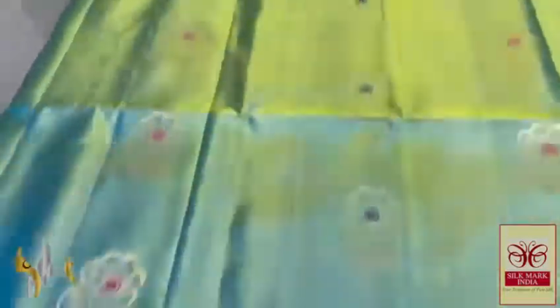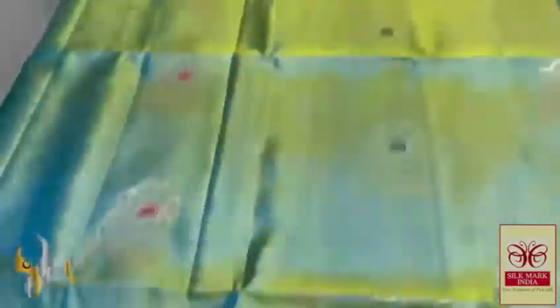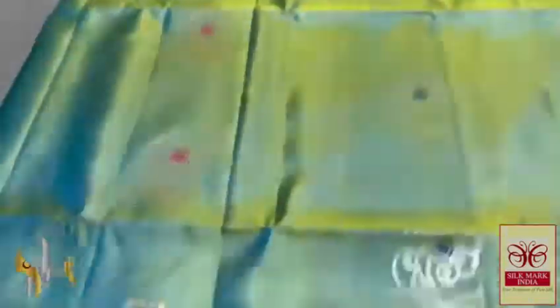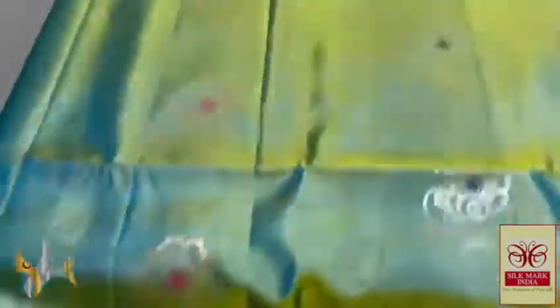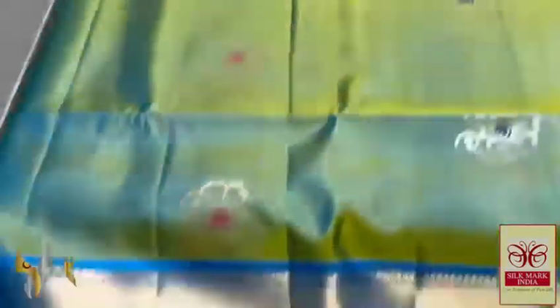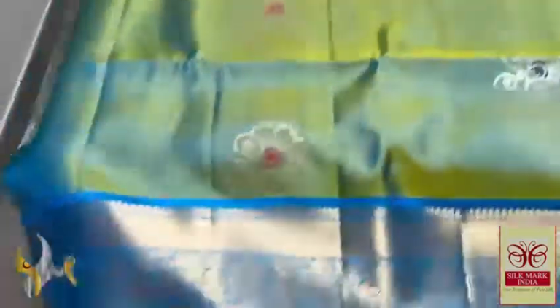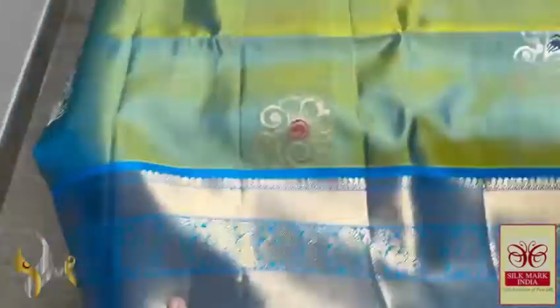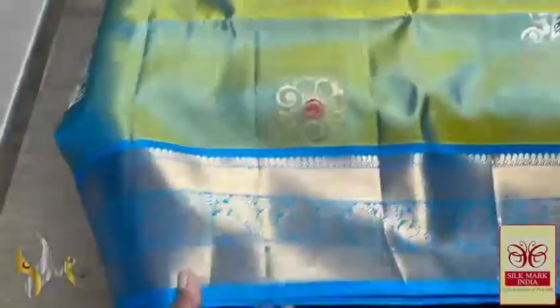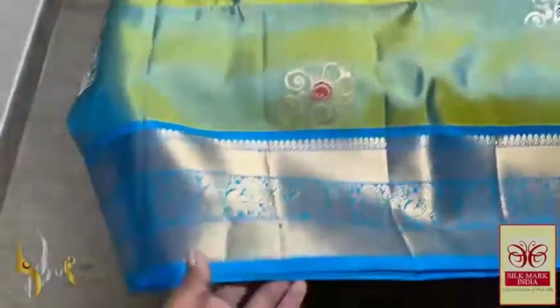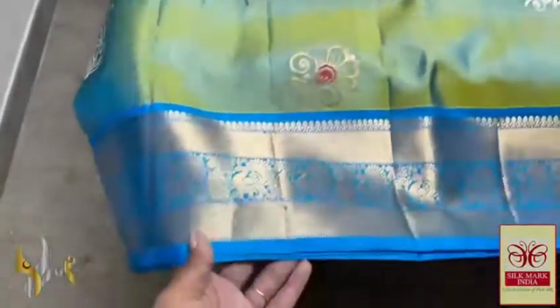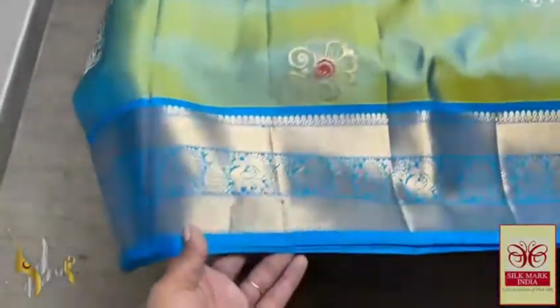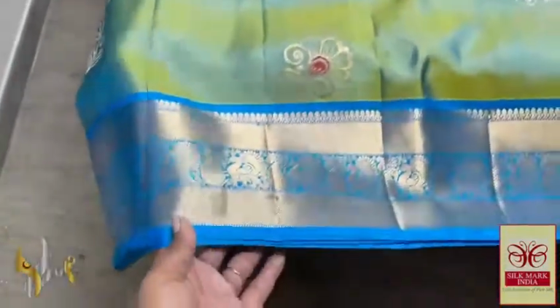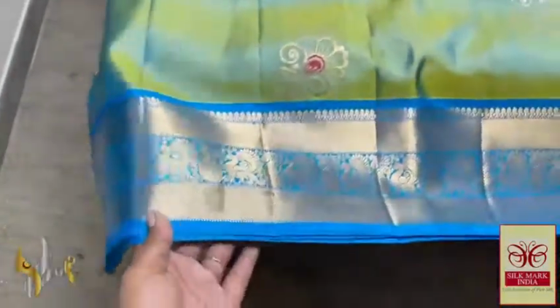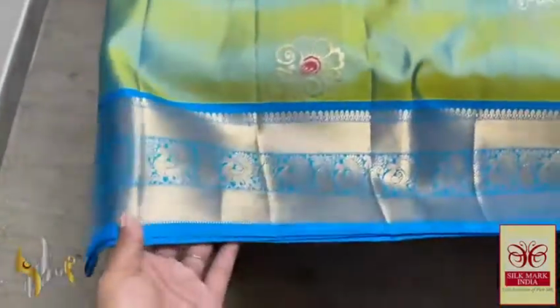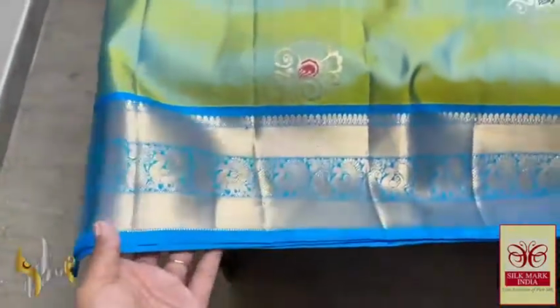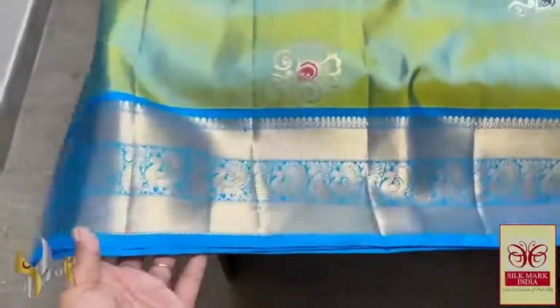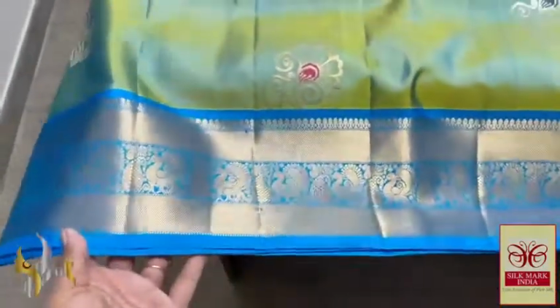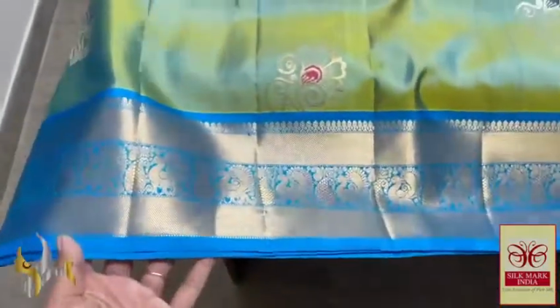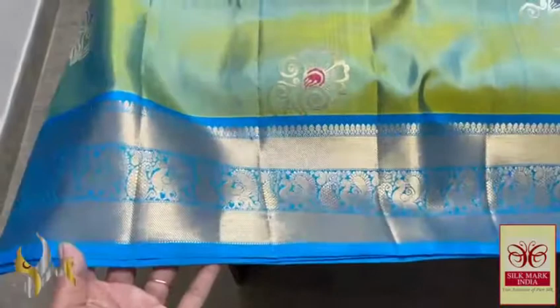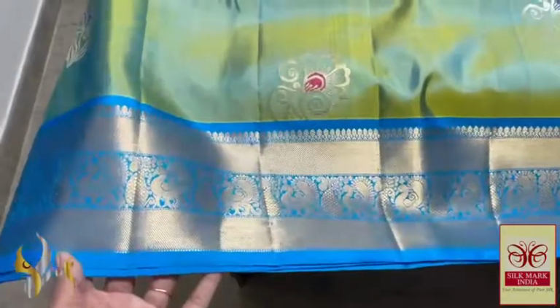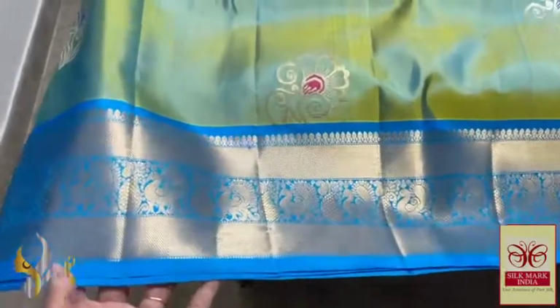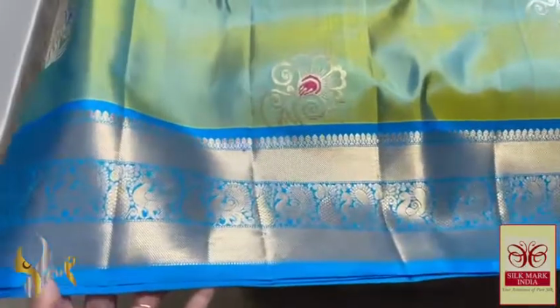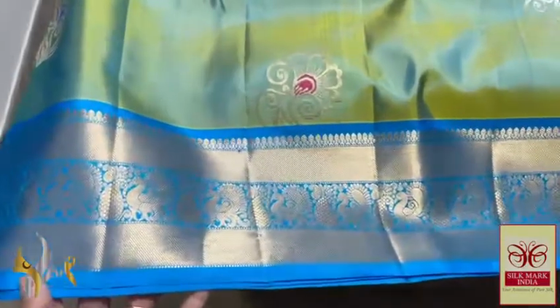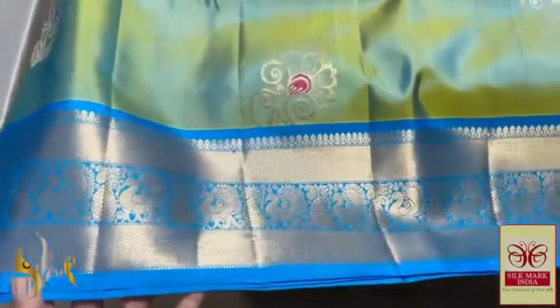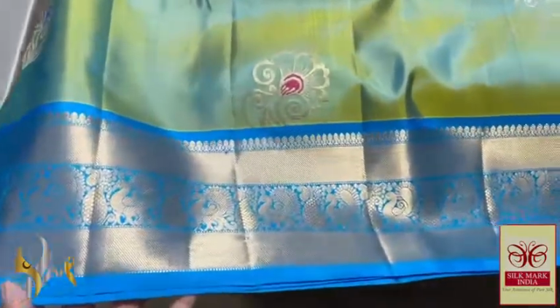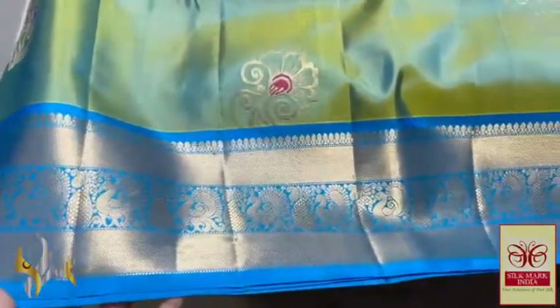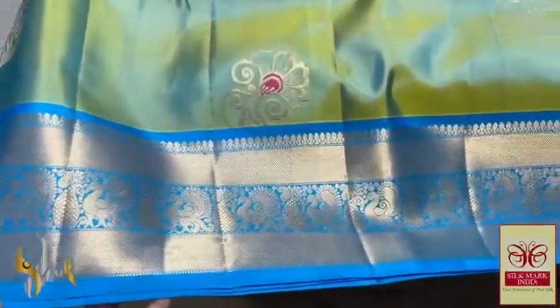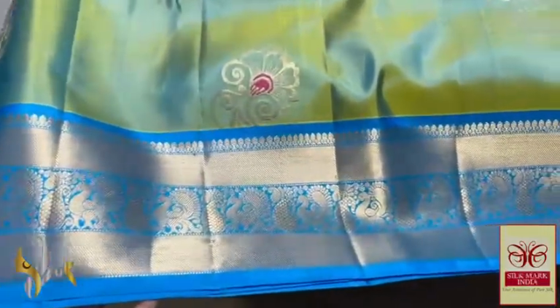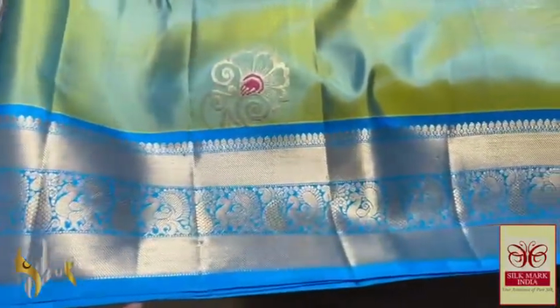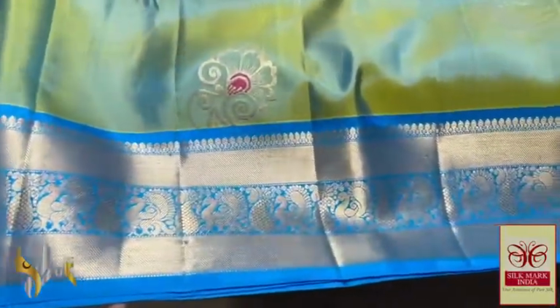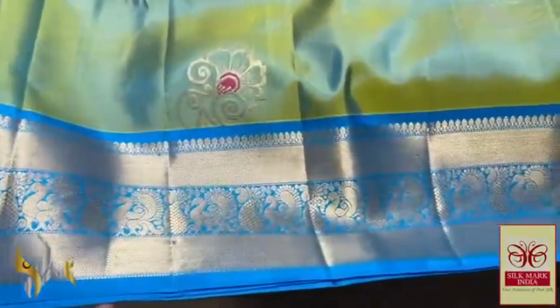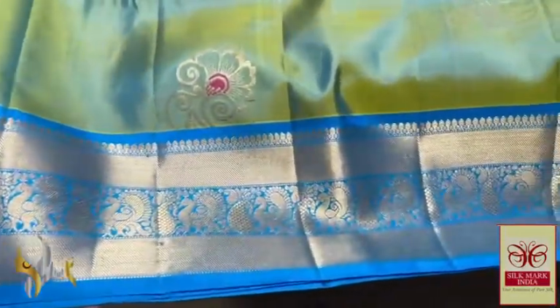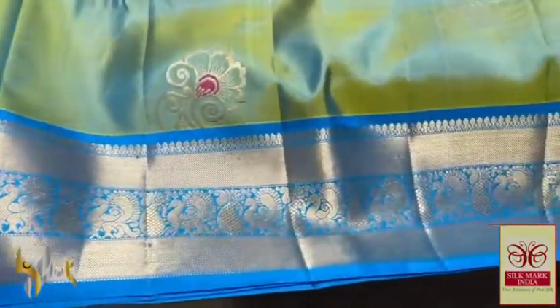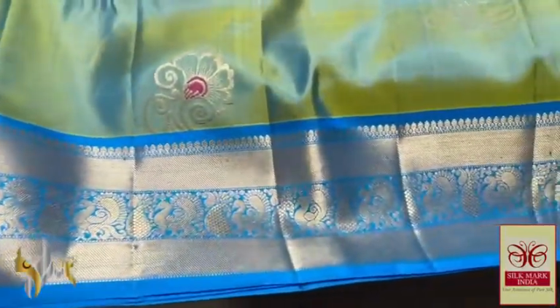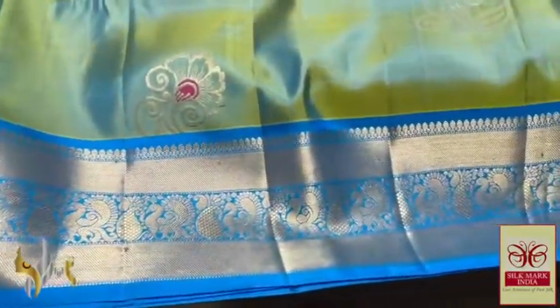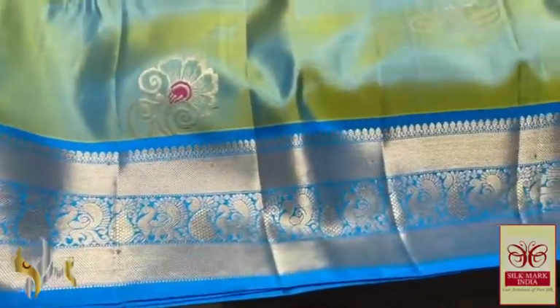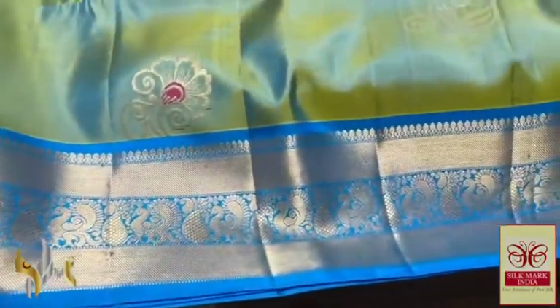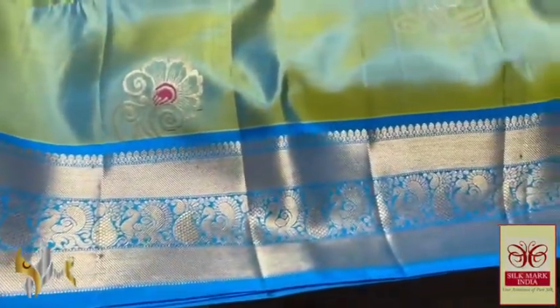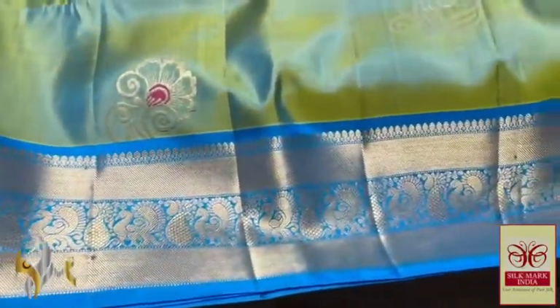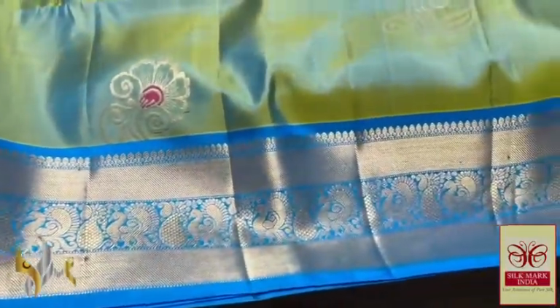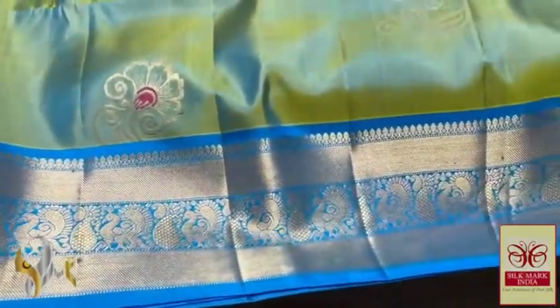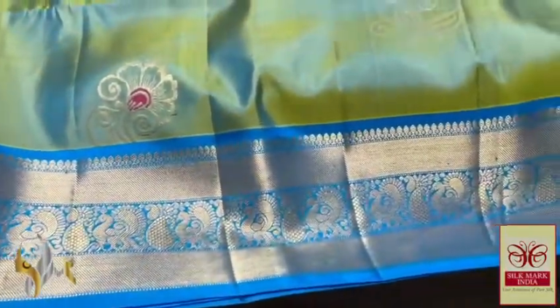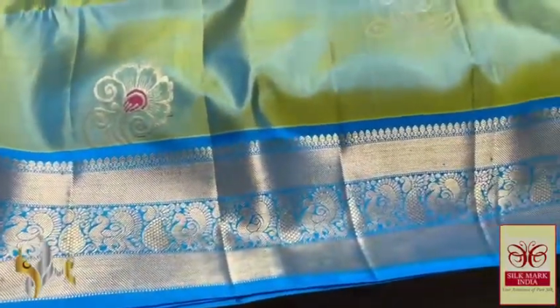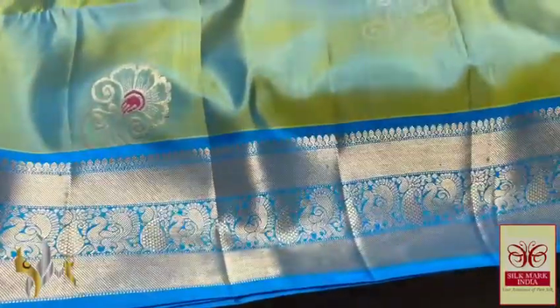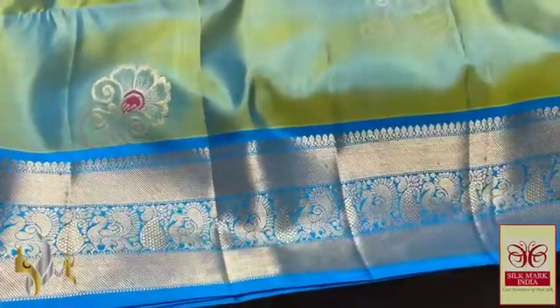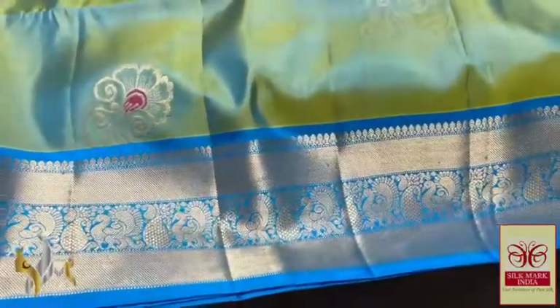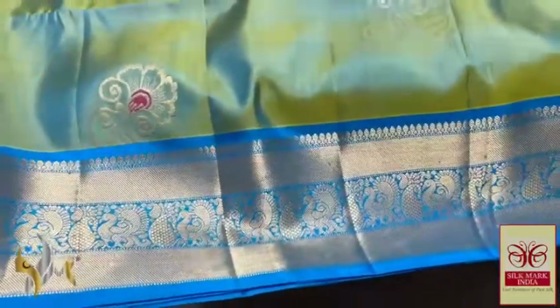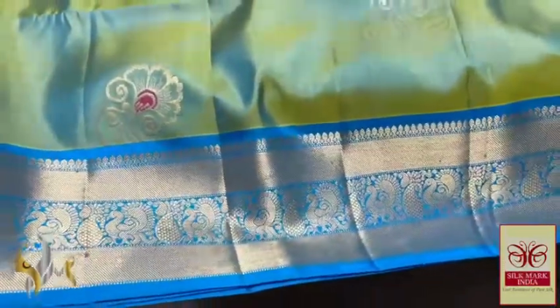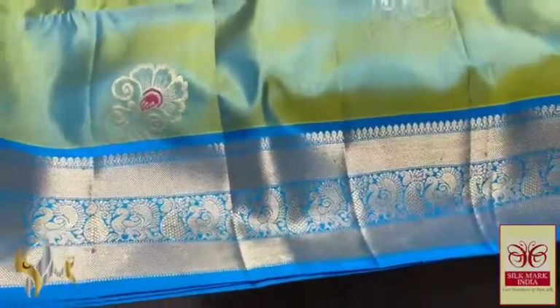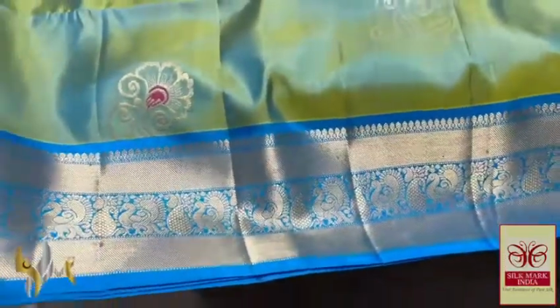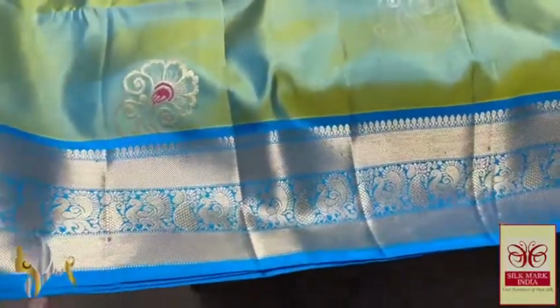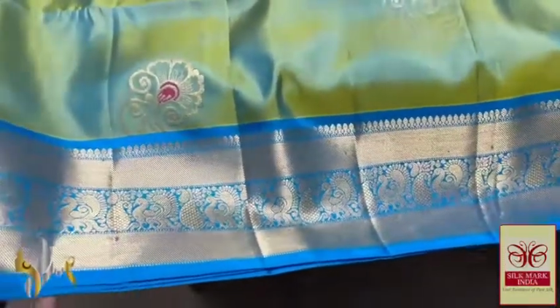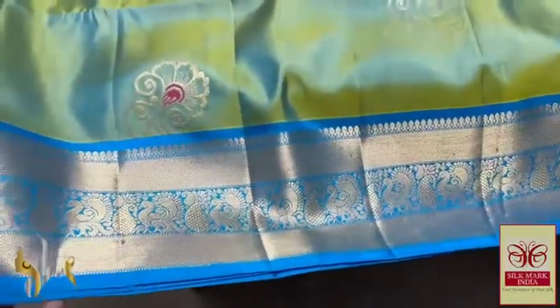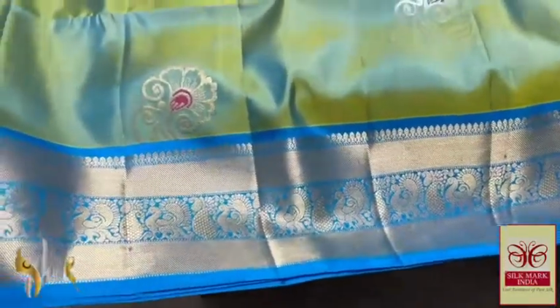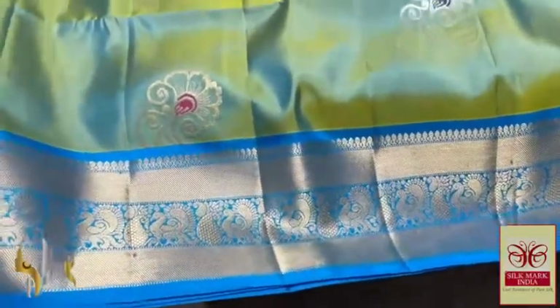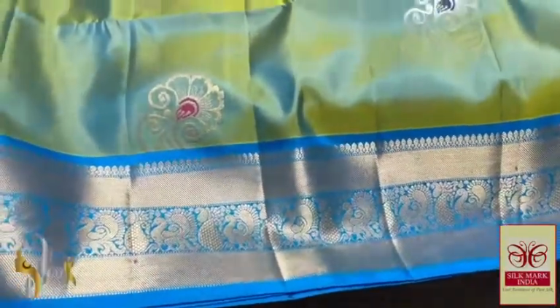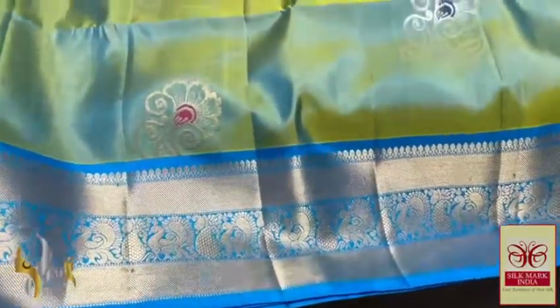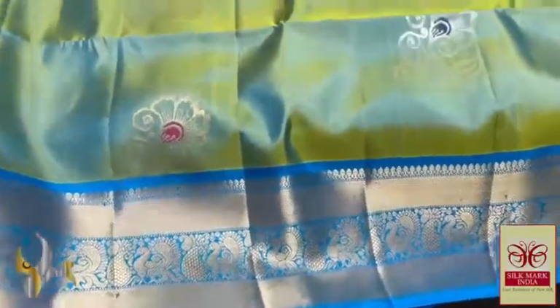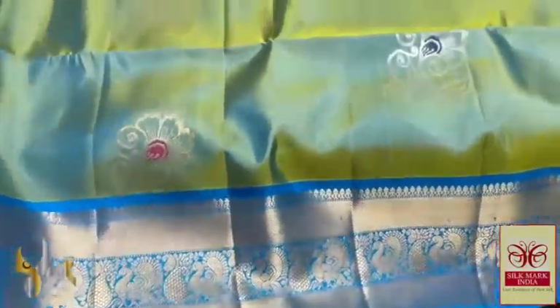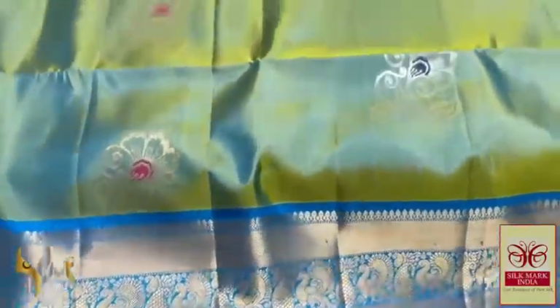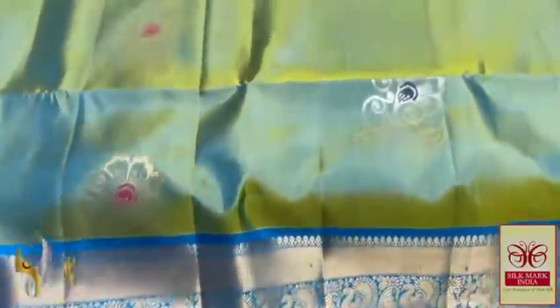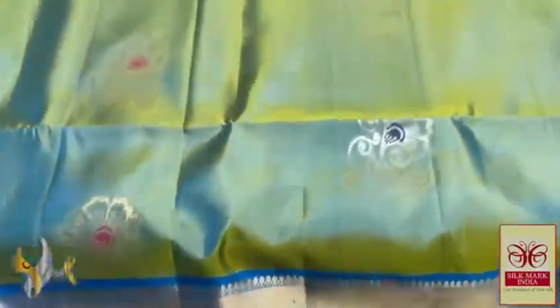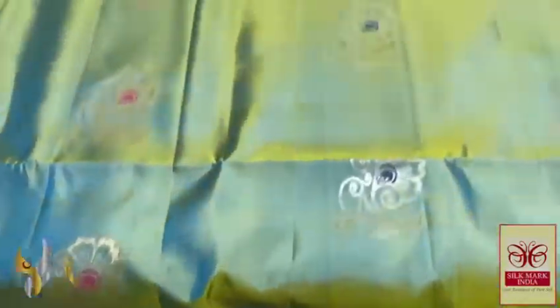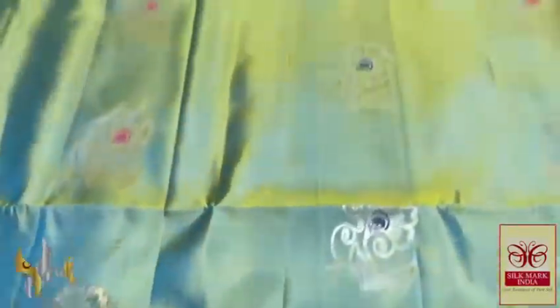You can see the very beautiful Jacquard Border — a Kanji-type Jacquard Border with very excellent work on the blue base. That is the Pallu color.